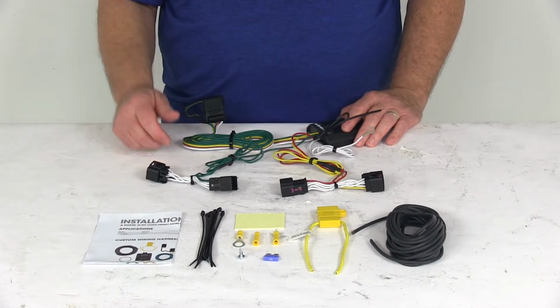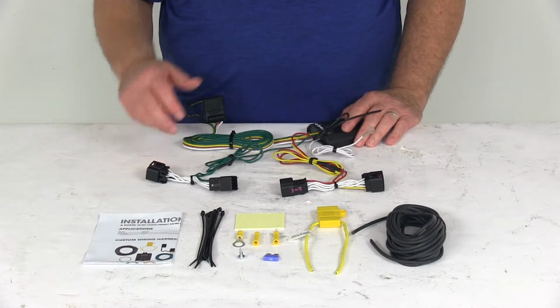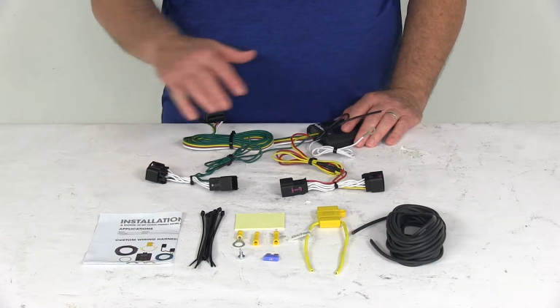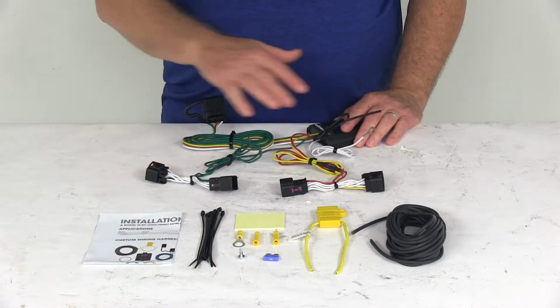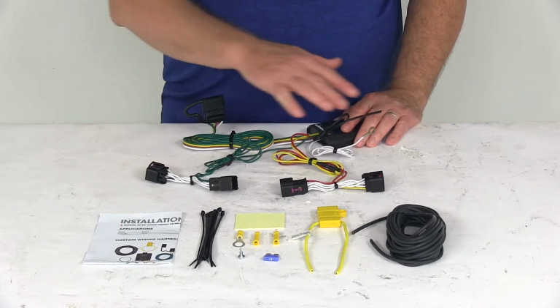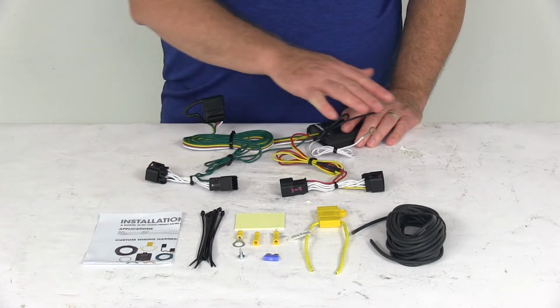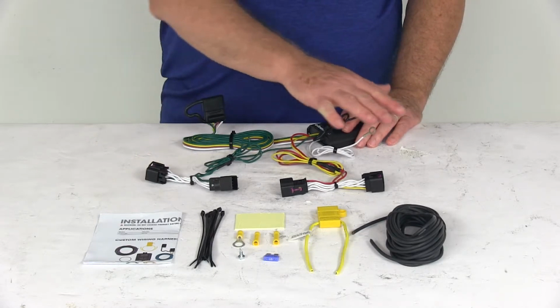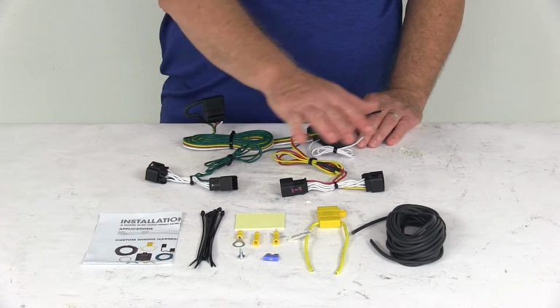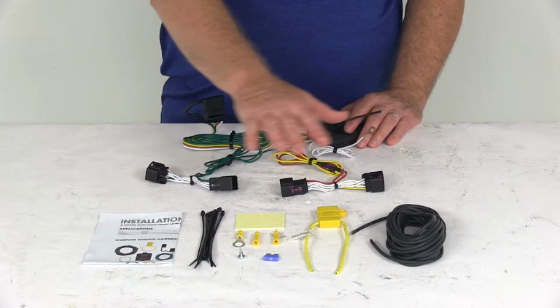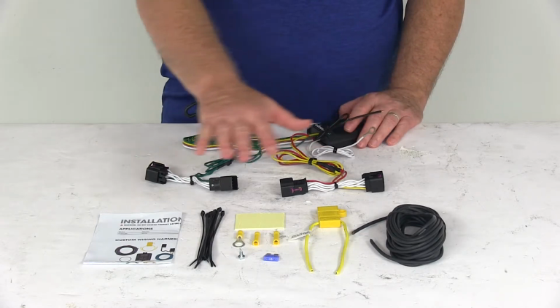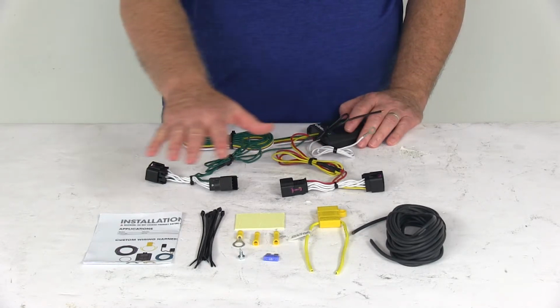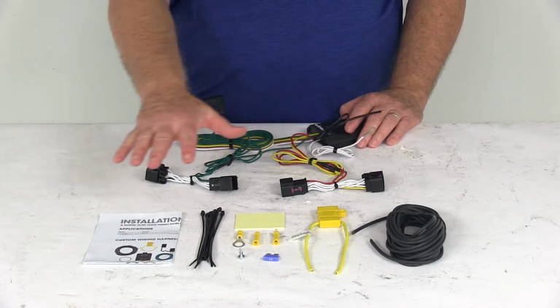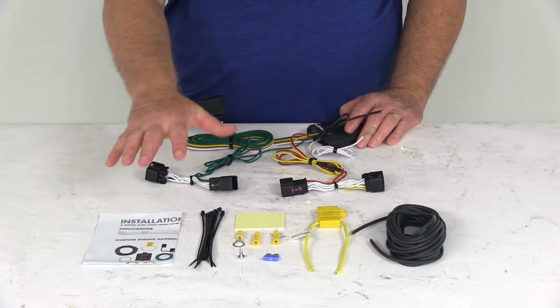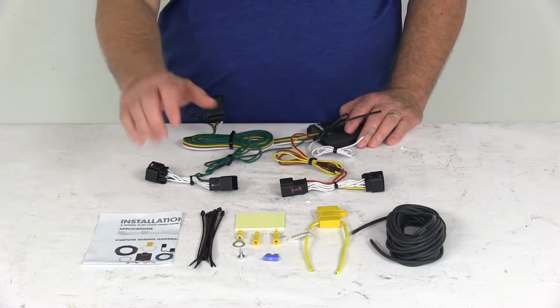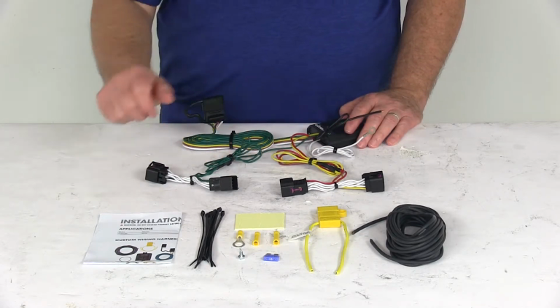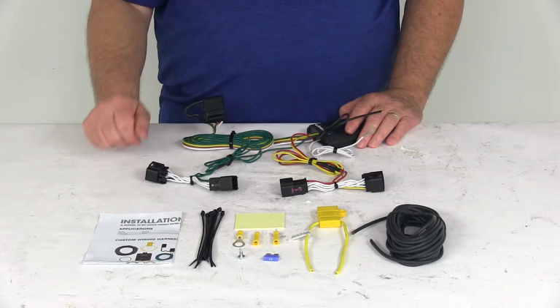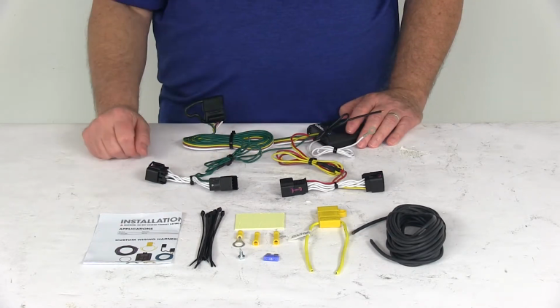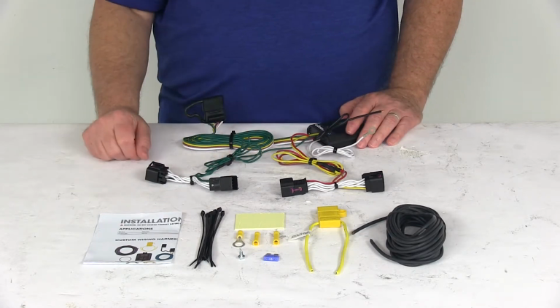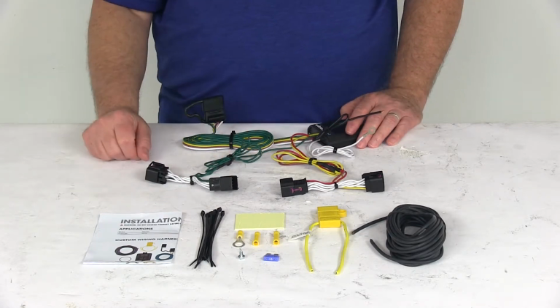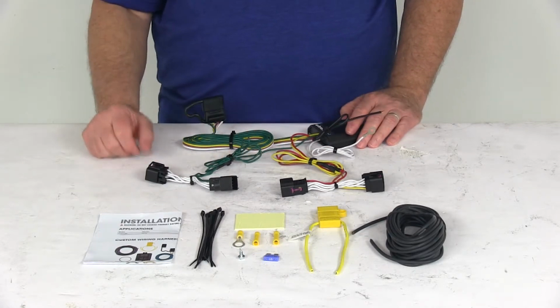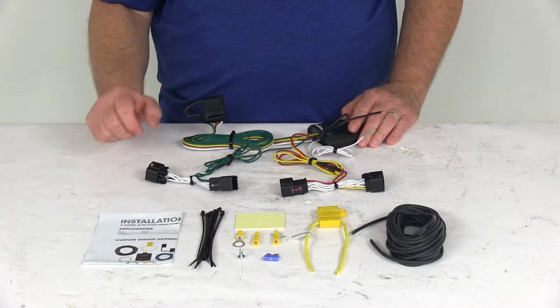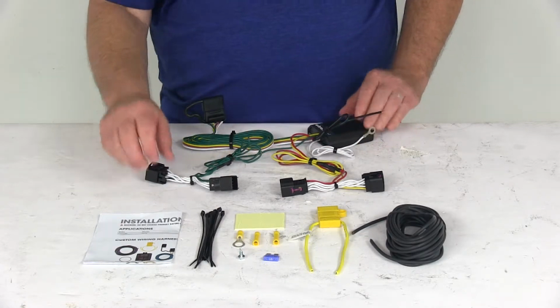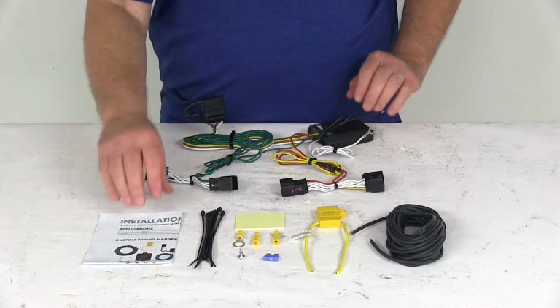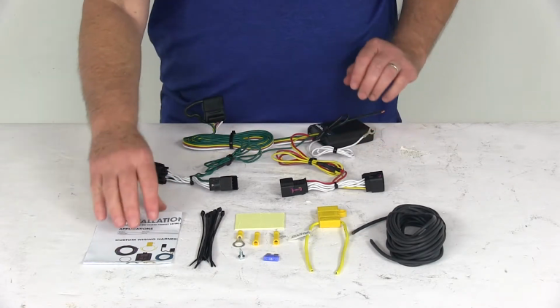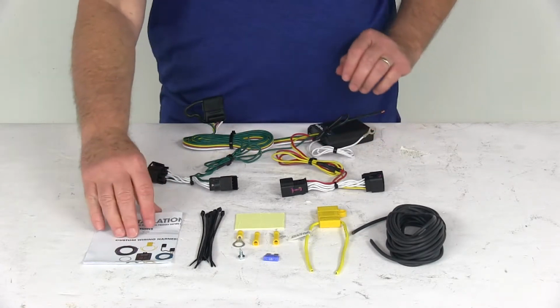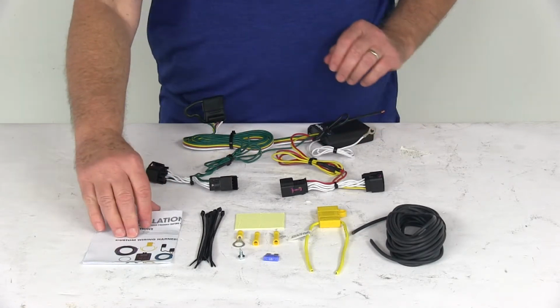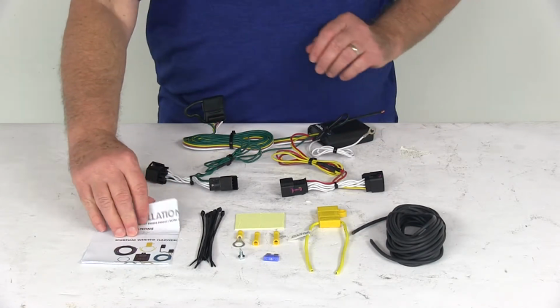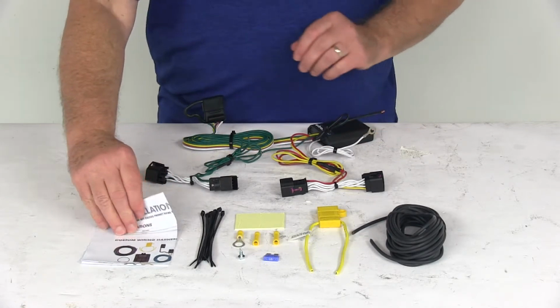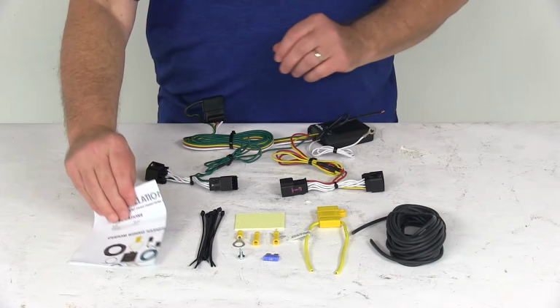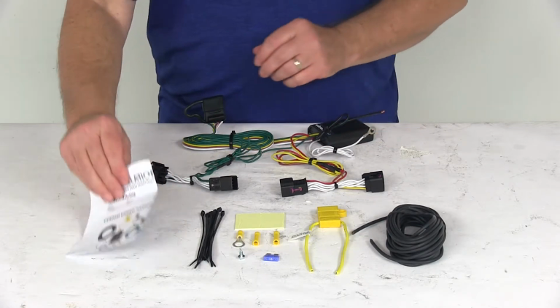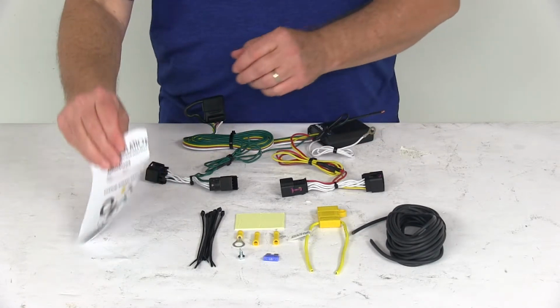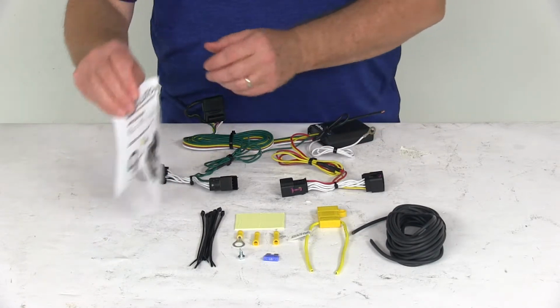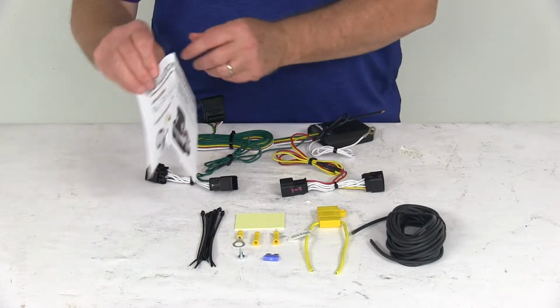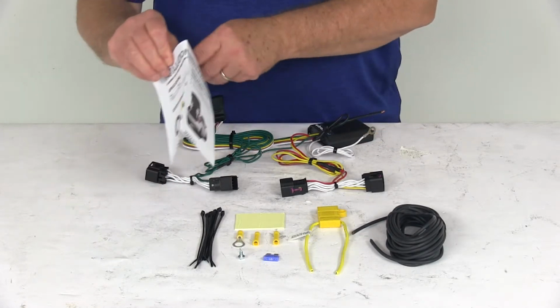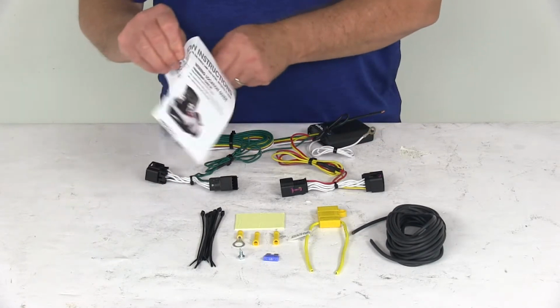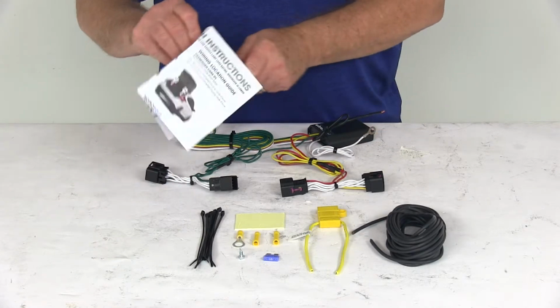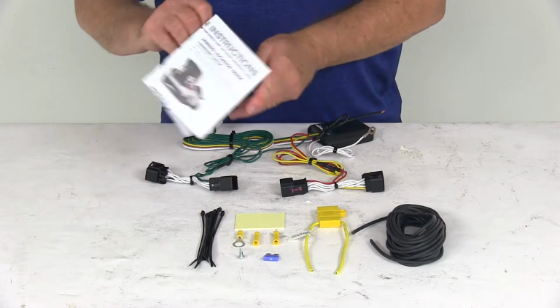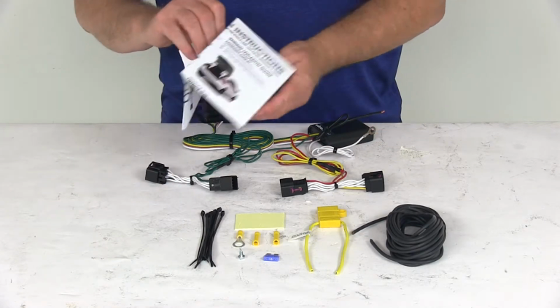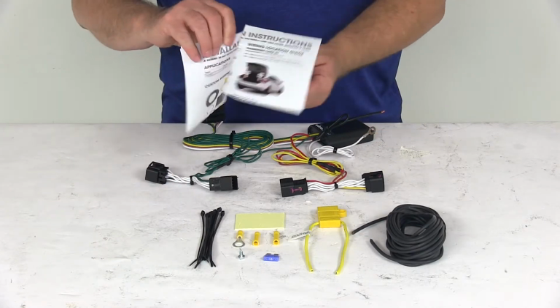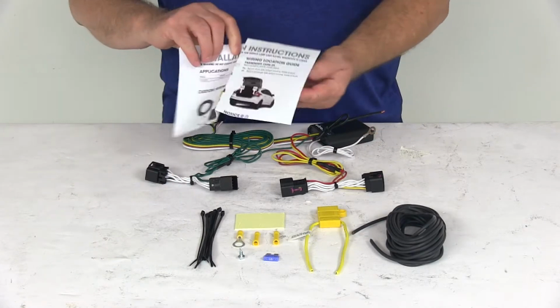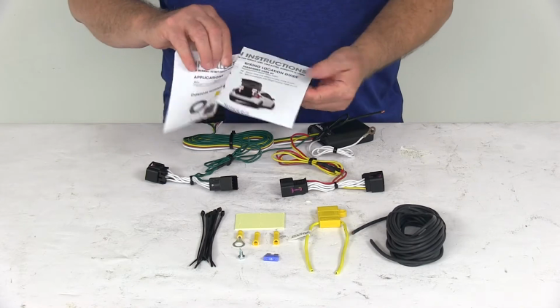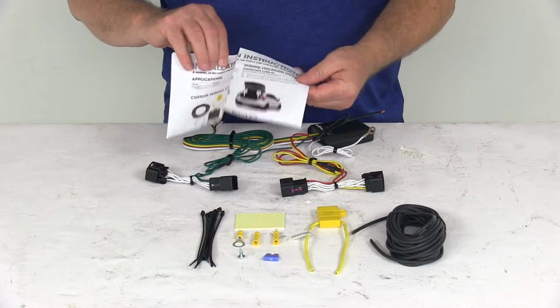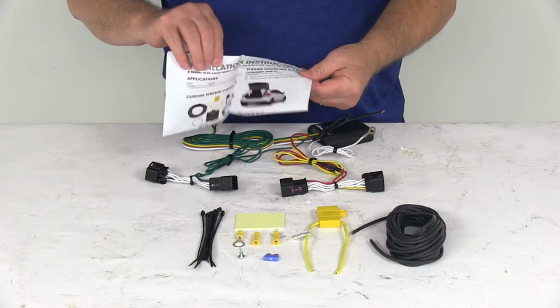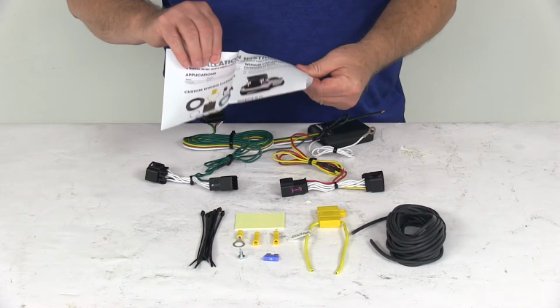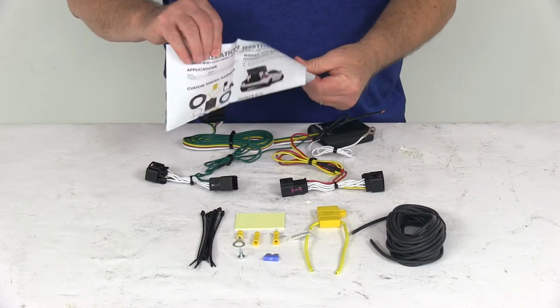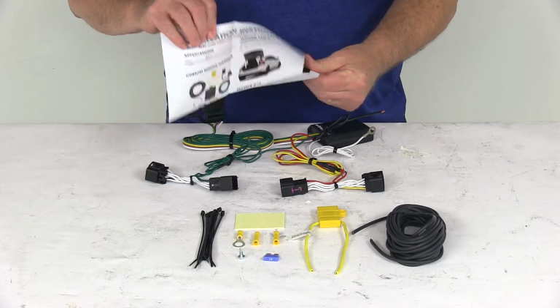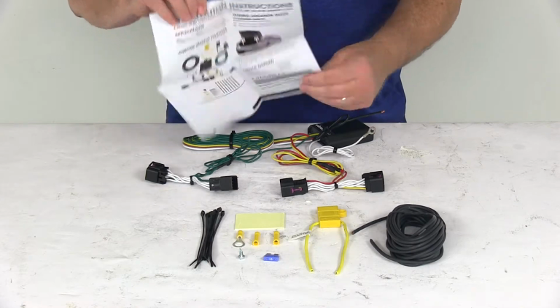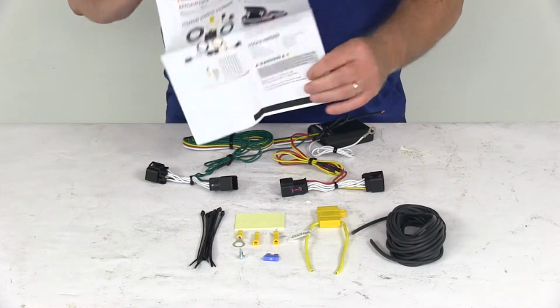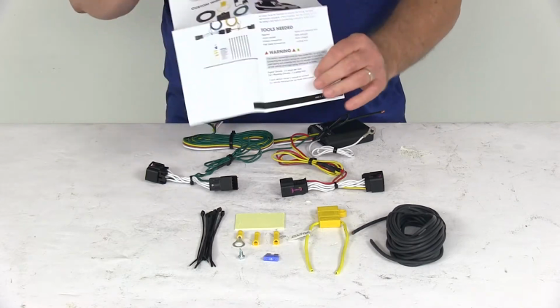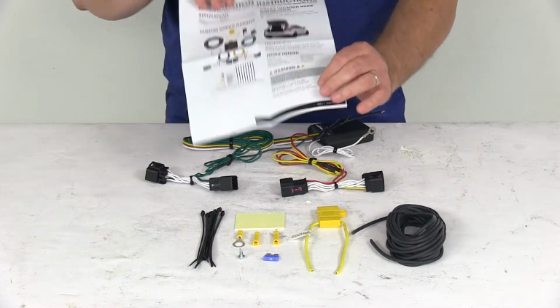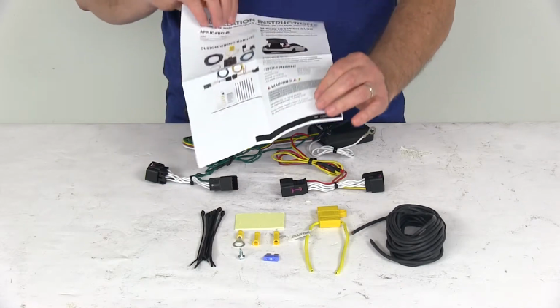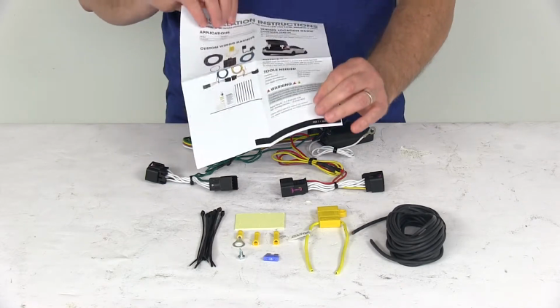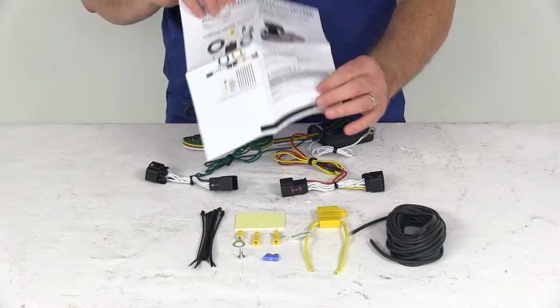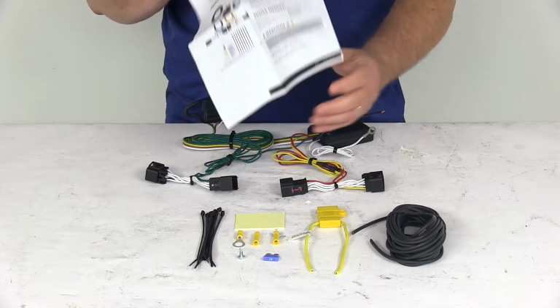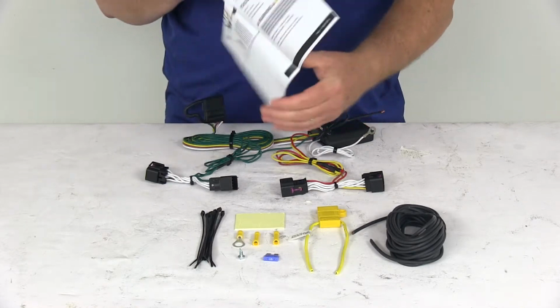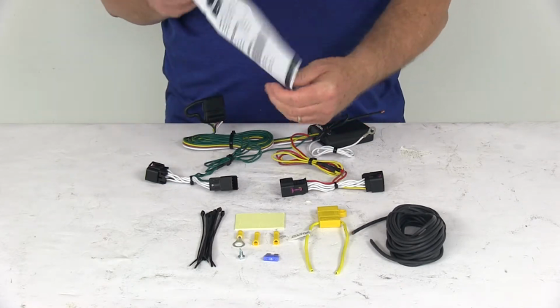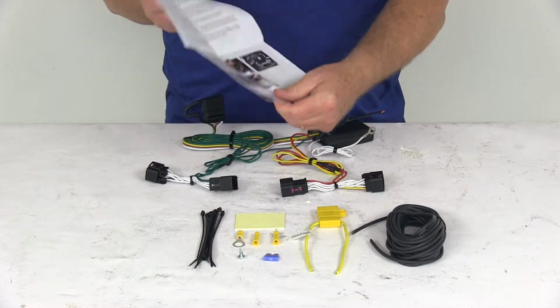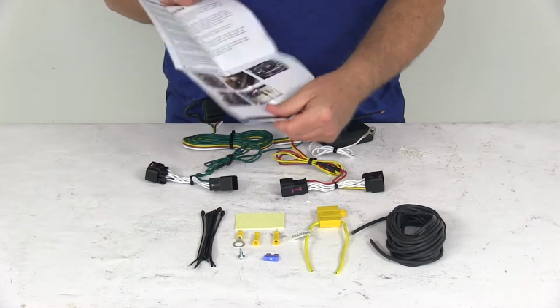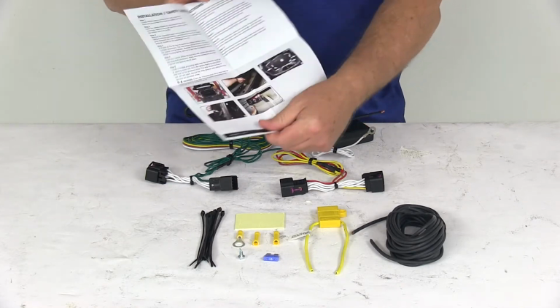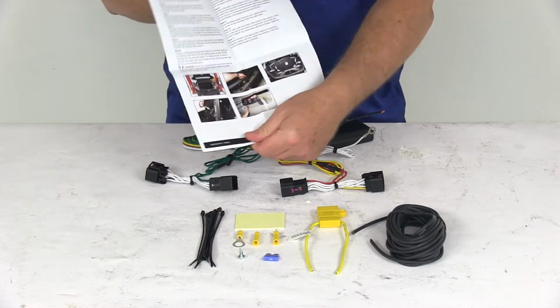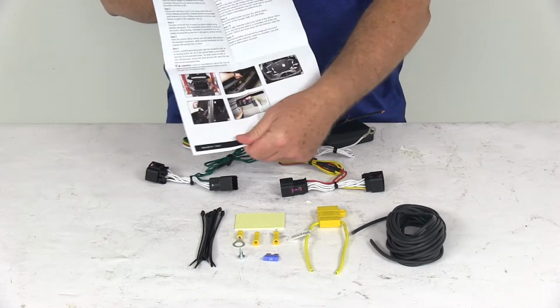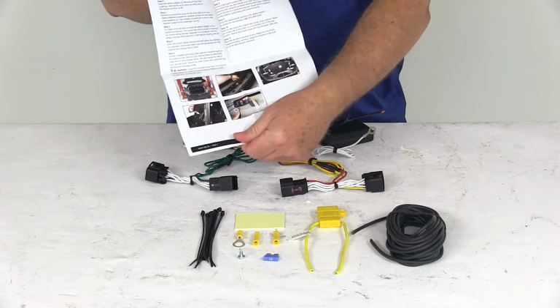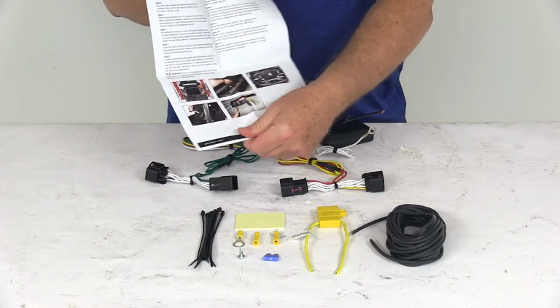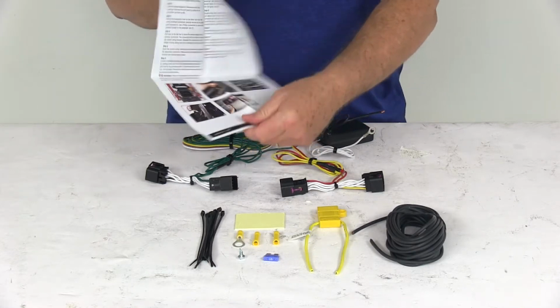This part comes with everything laid out here on the table, including a nice set of detailed instructions with pictures on how to install everything.